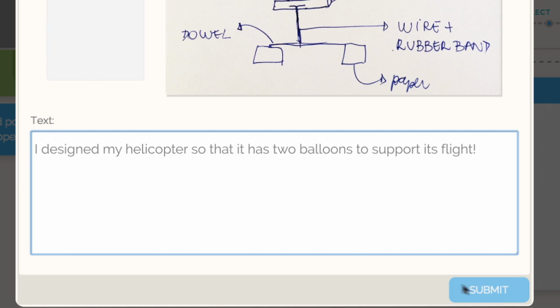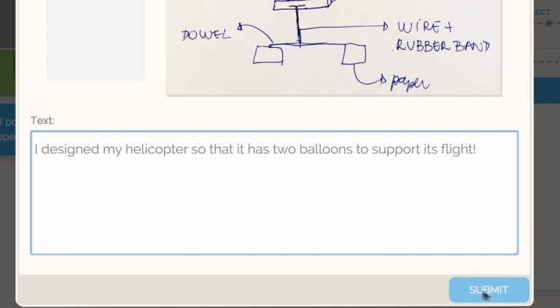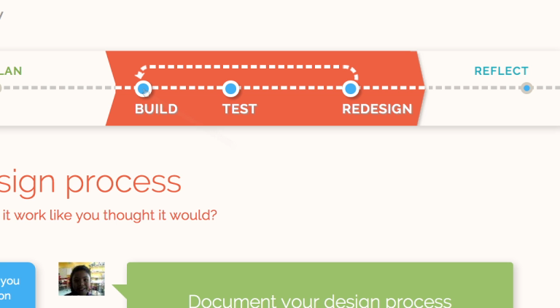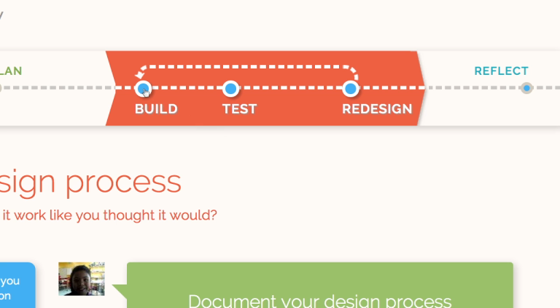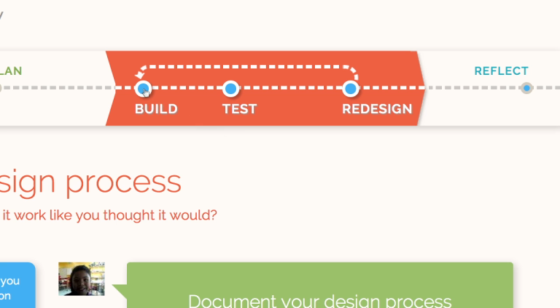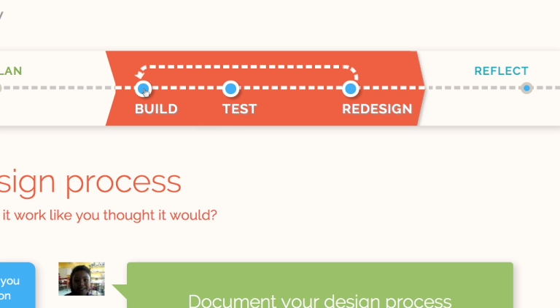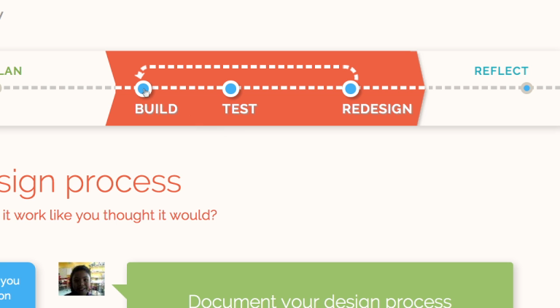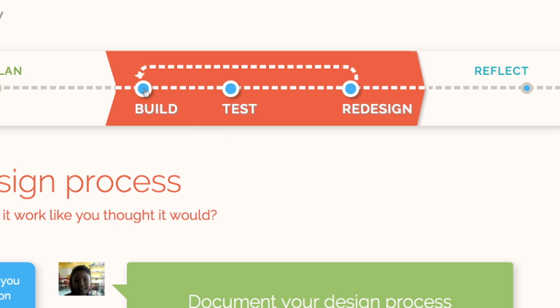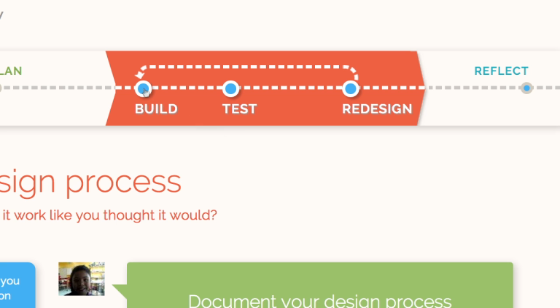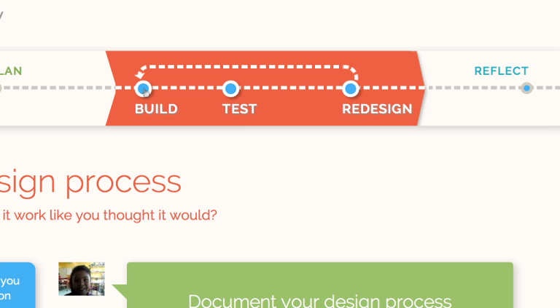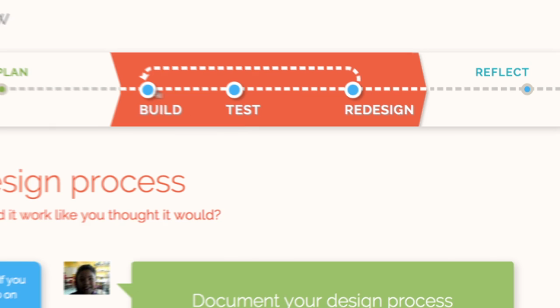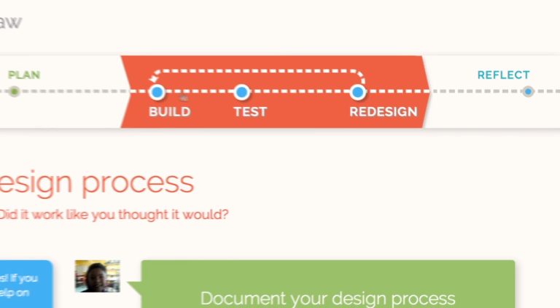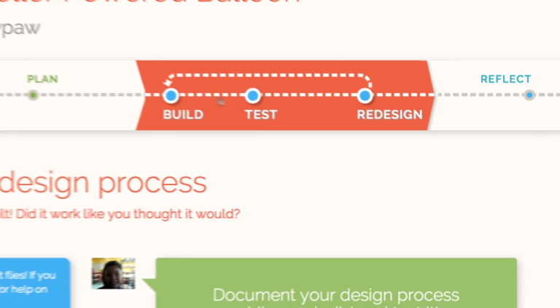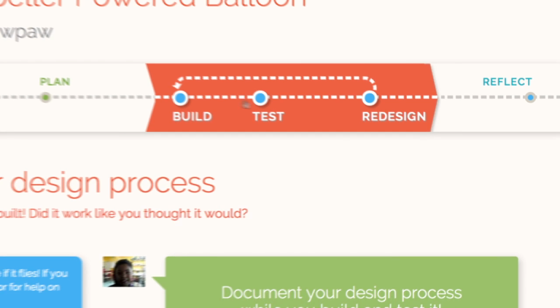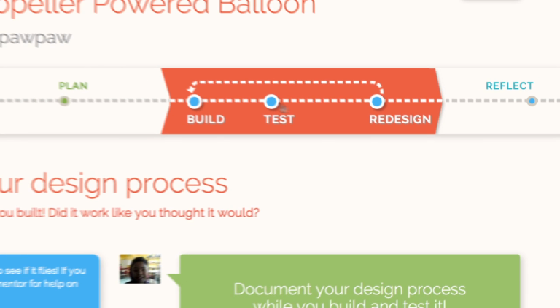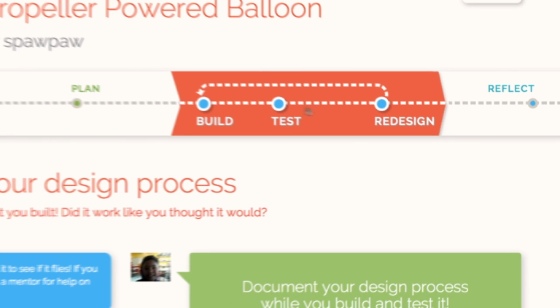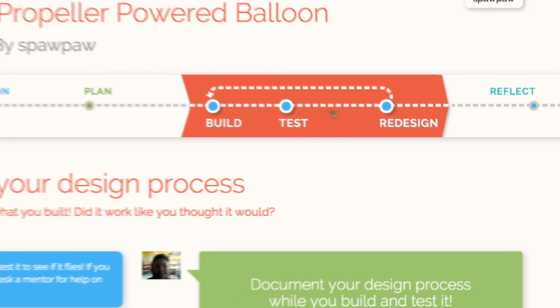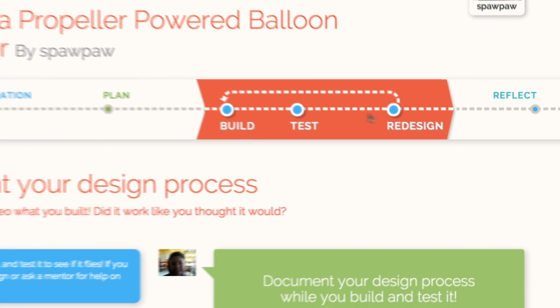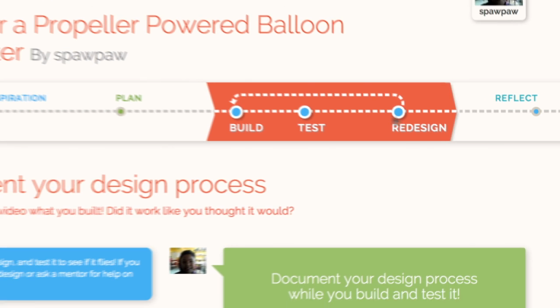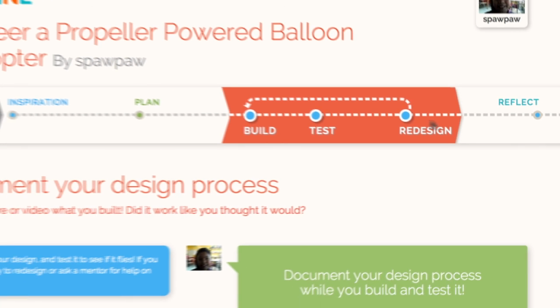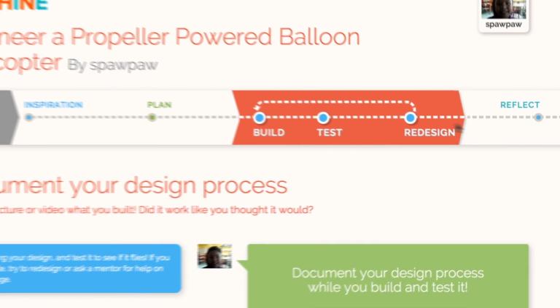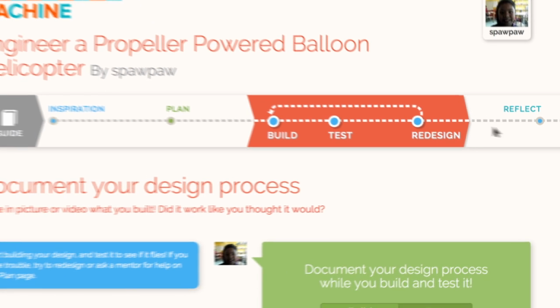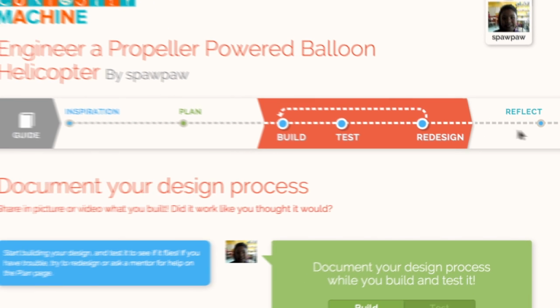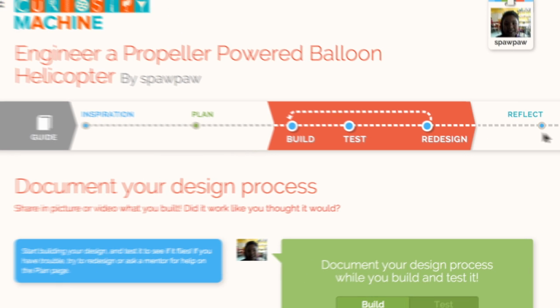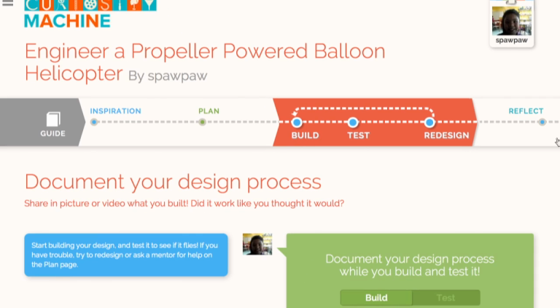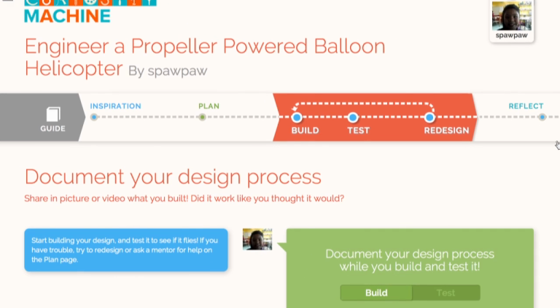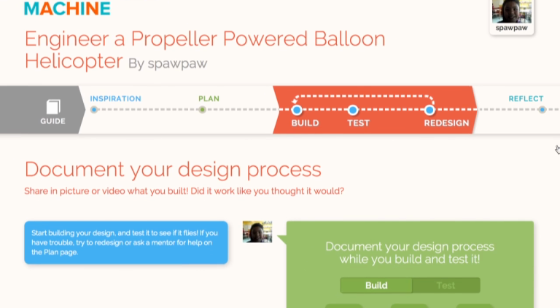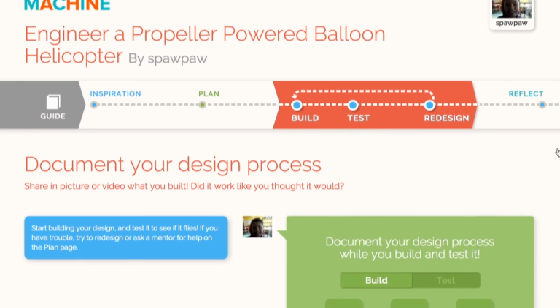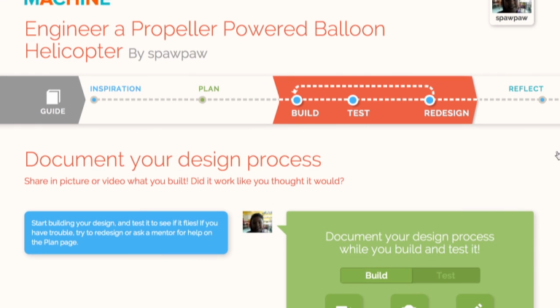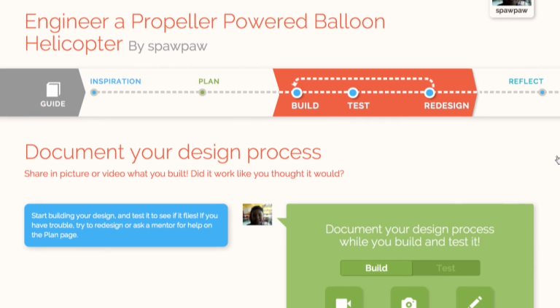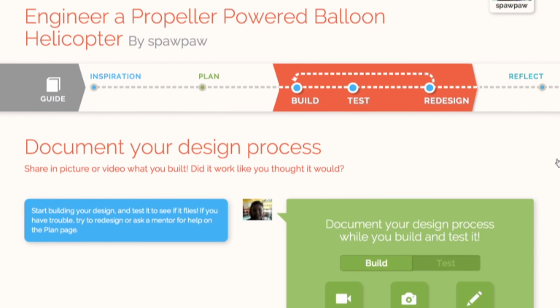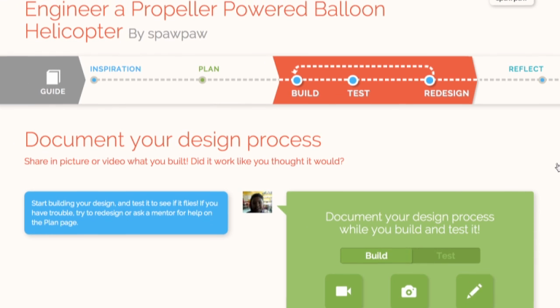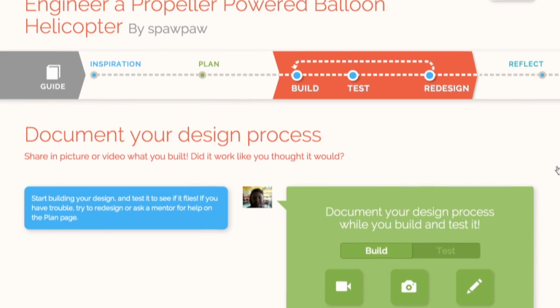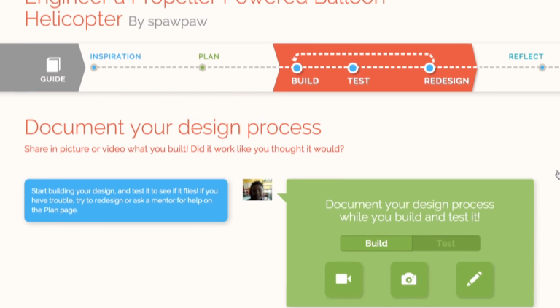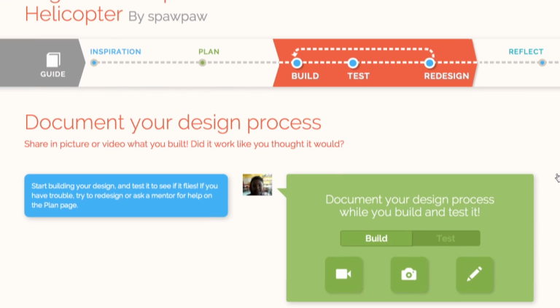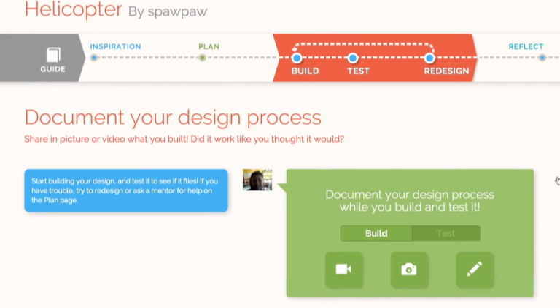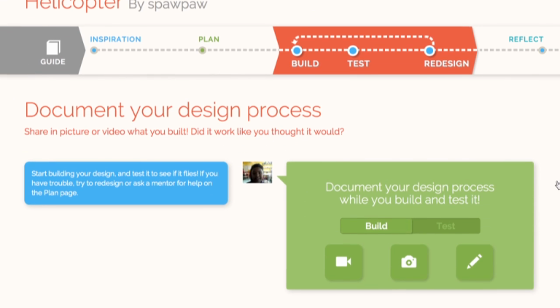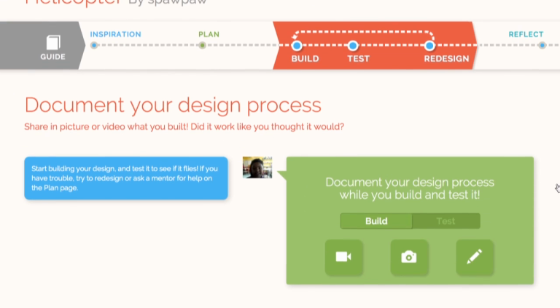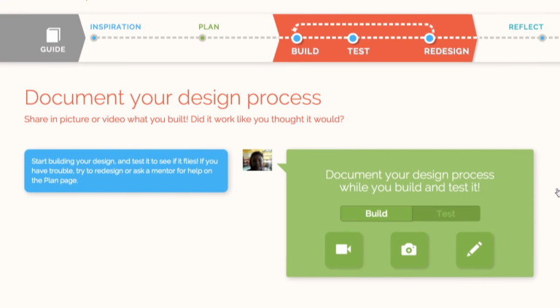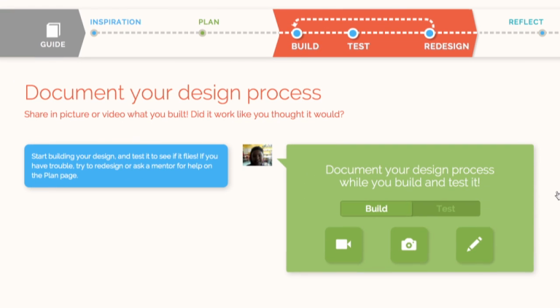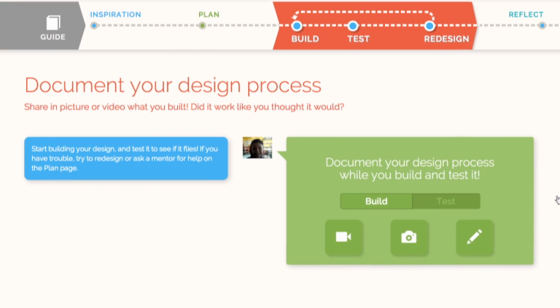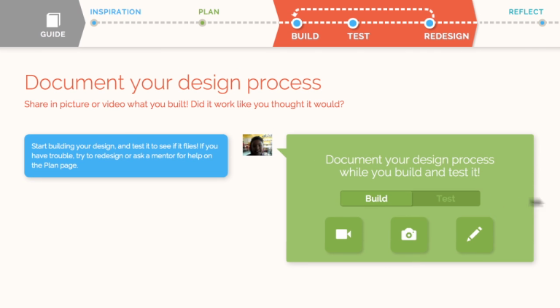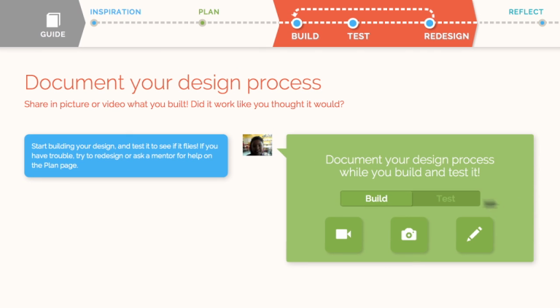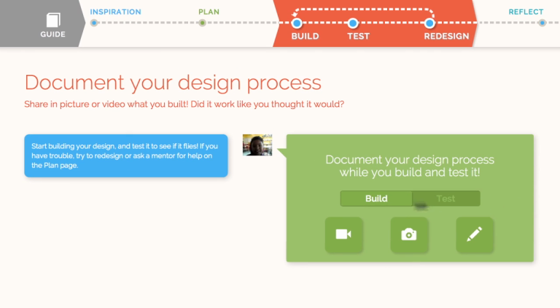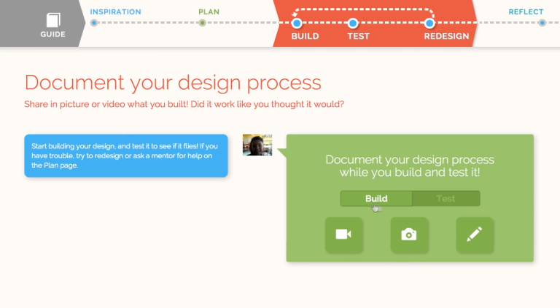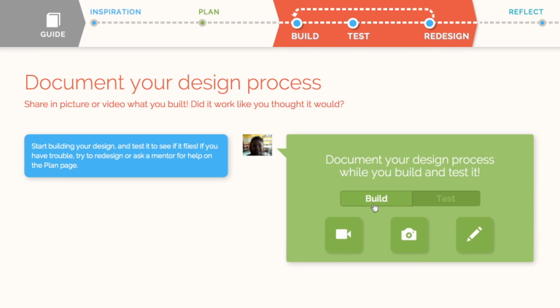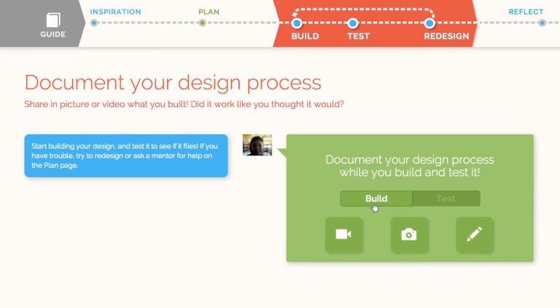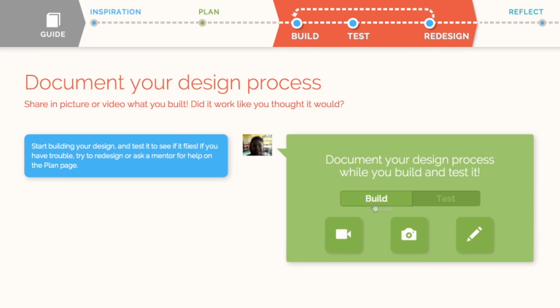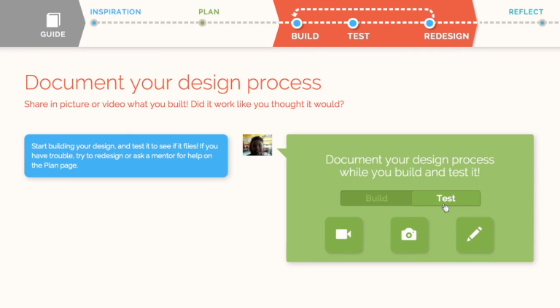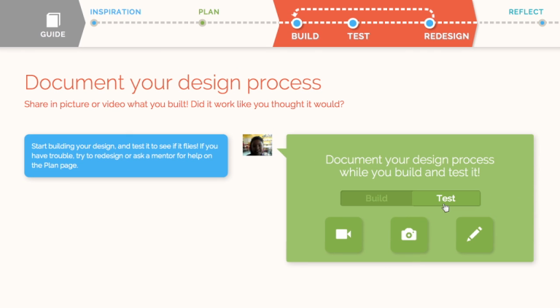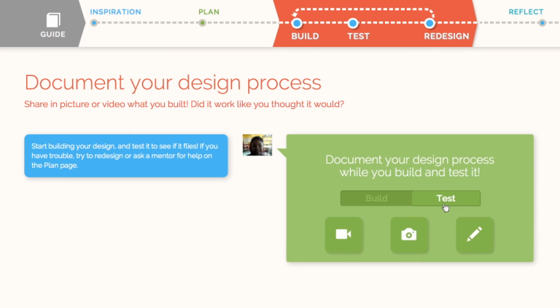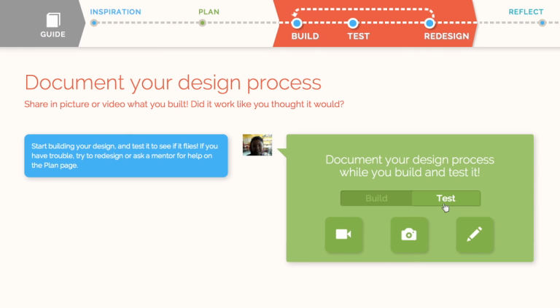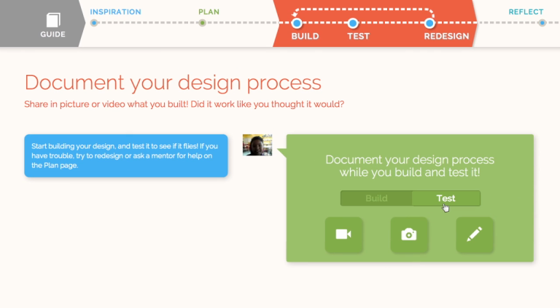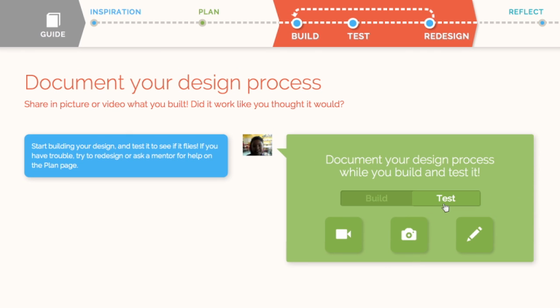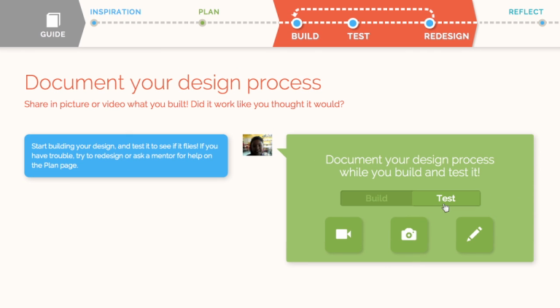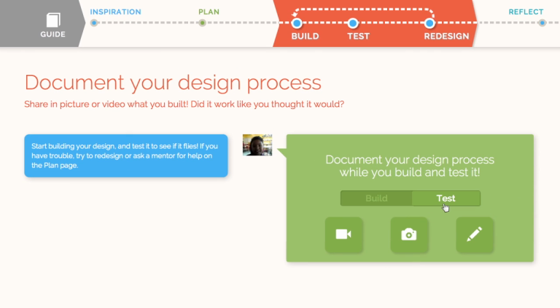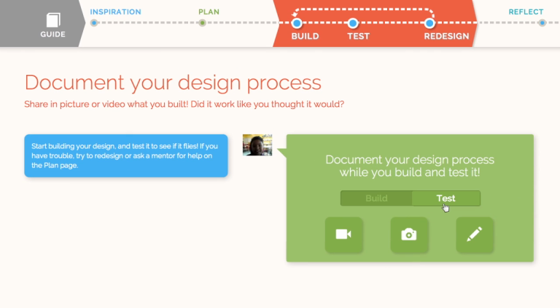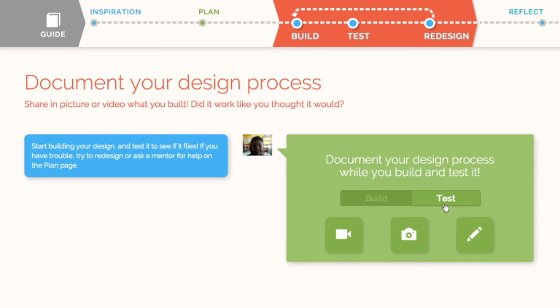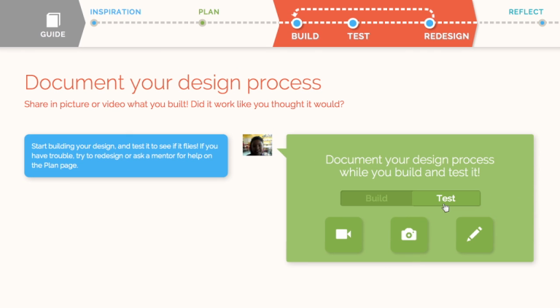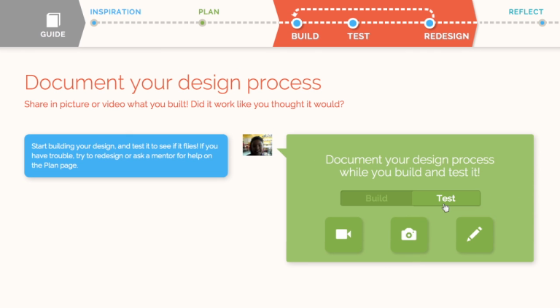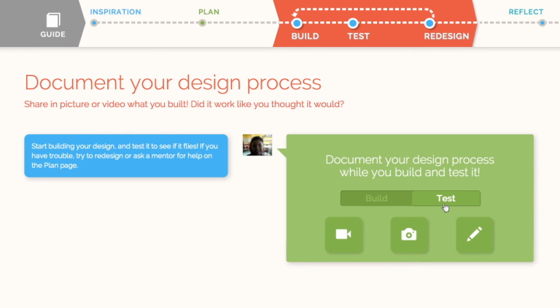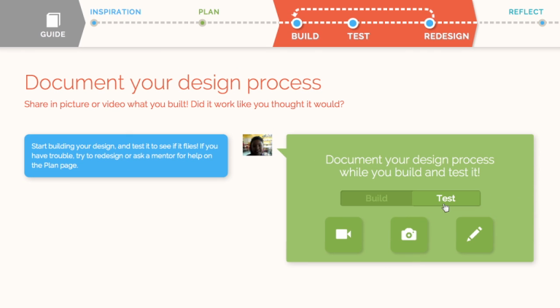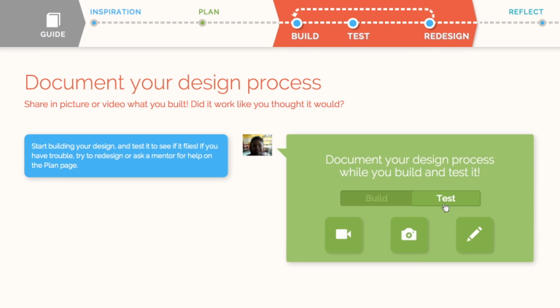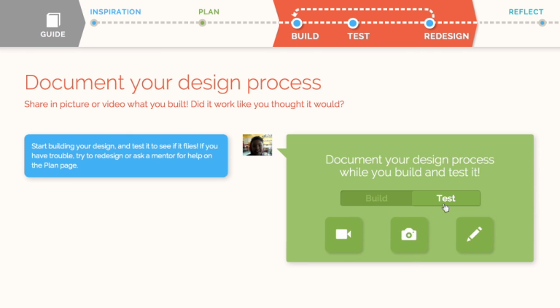Time to put the plan into action. Here they can document the steps while building and testing.